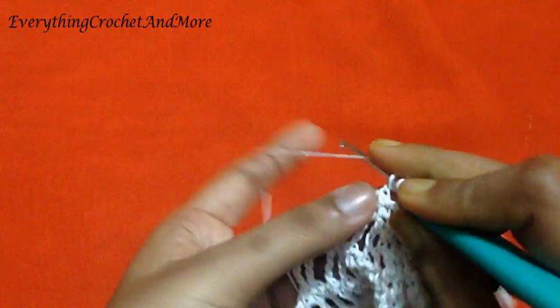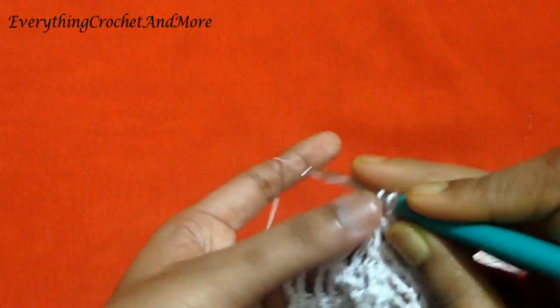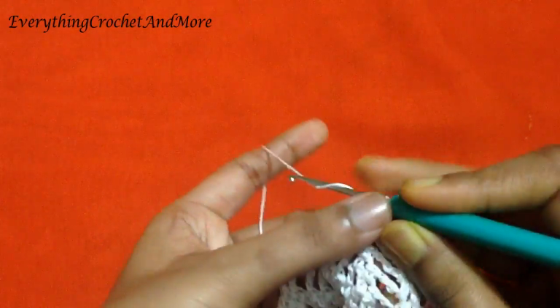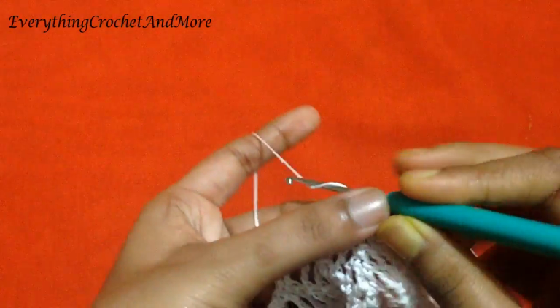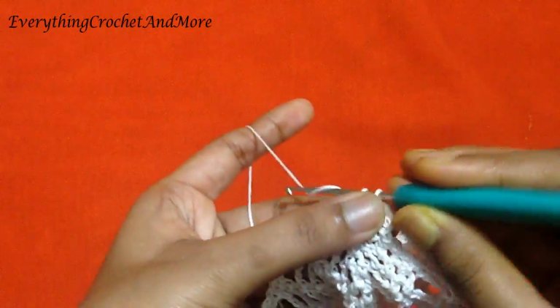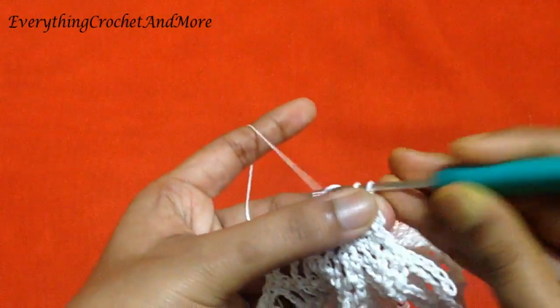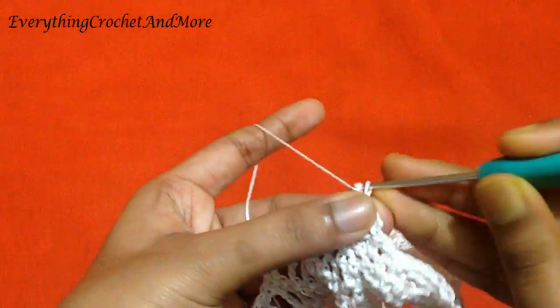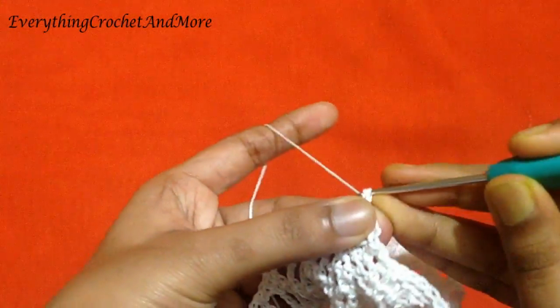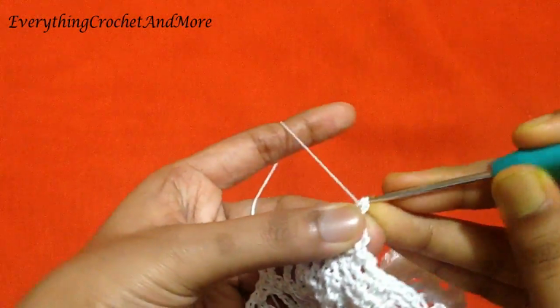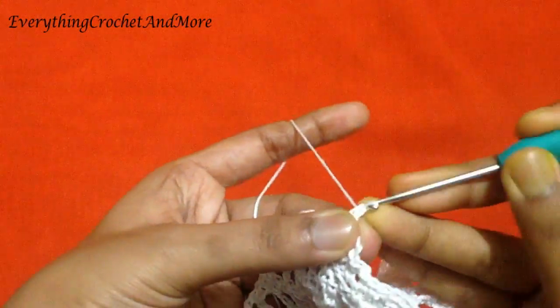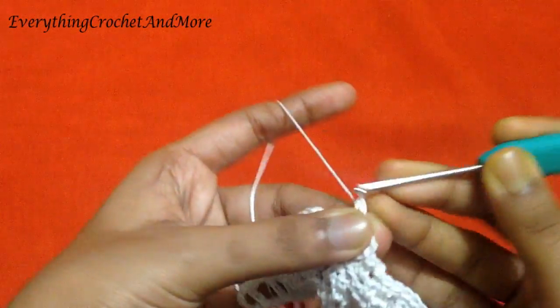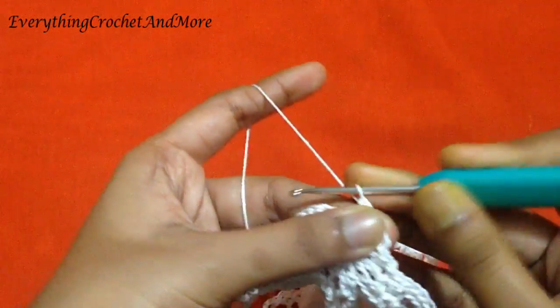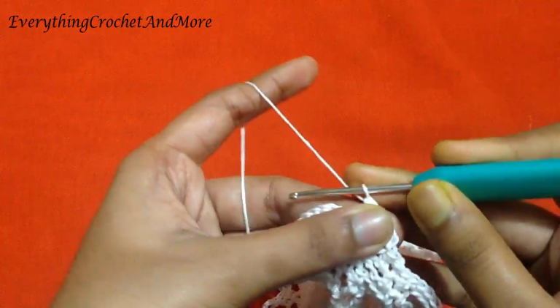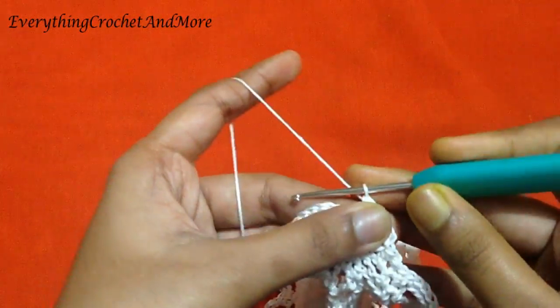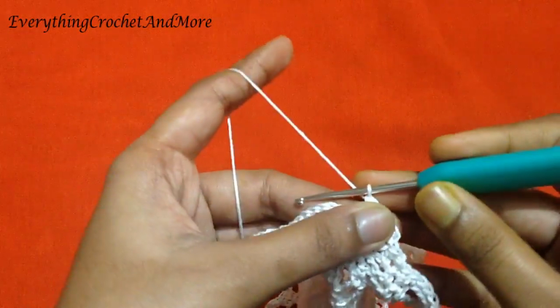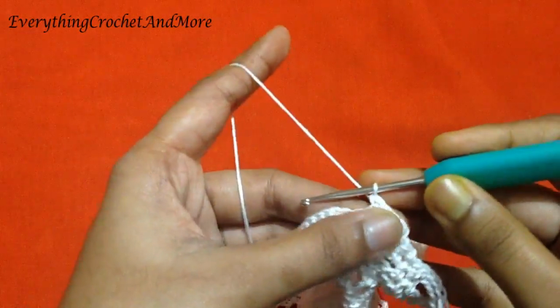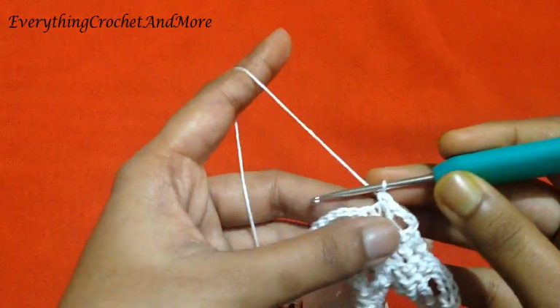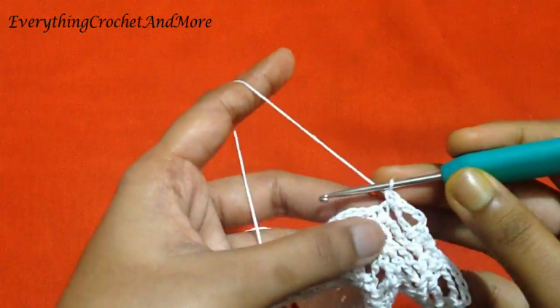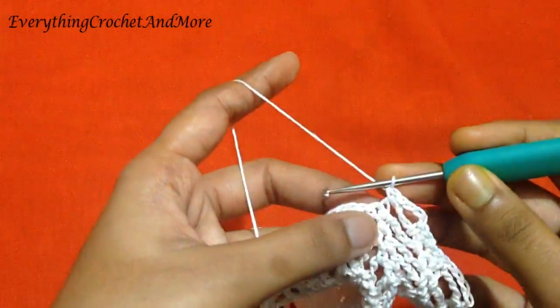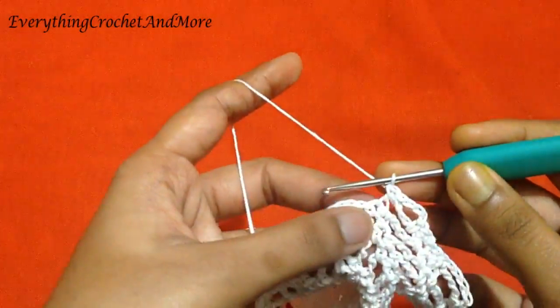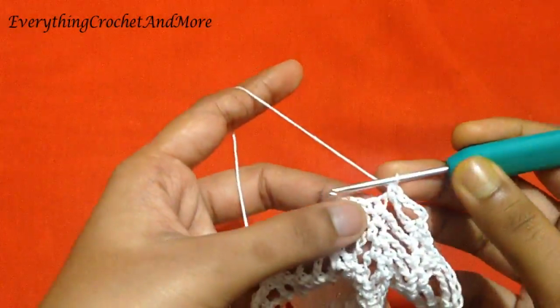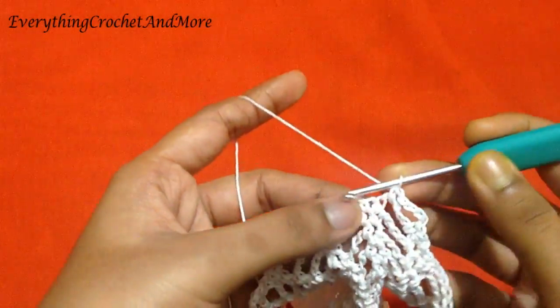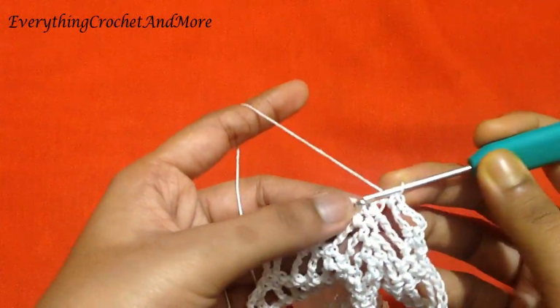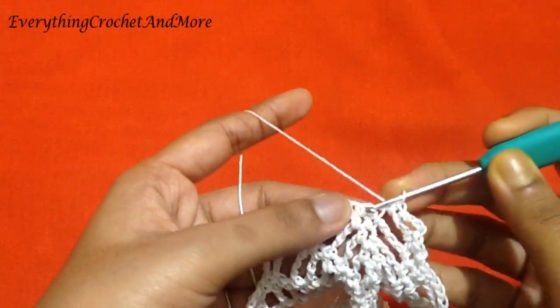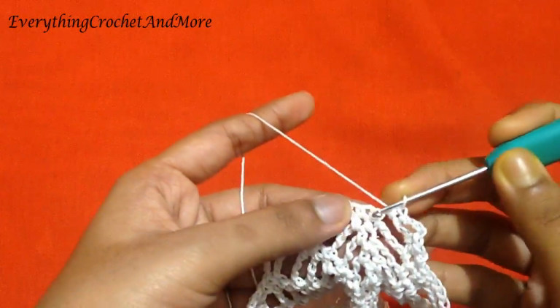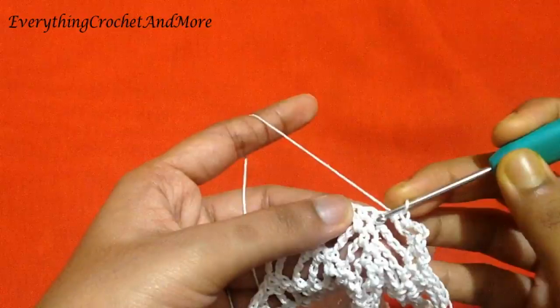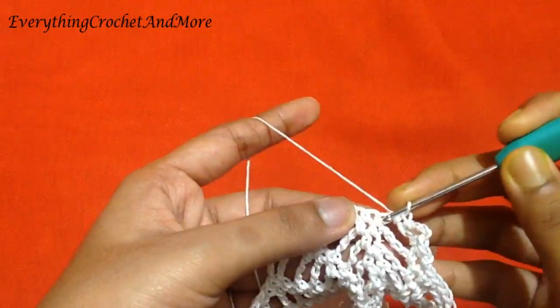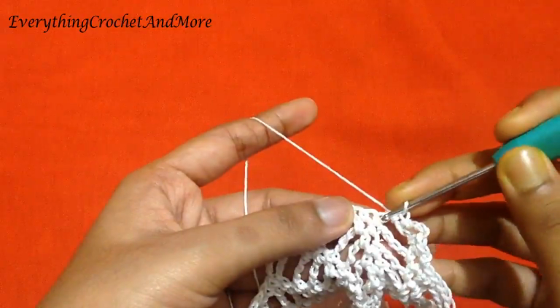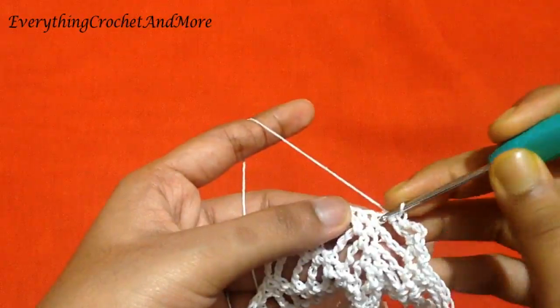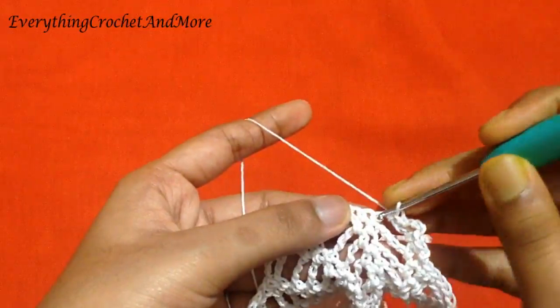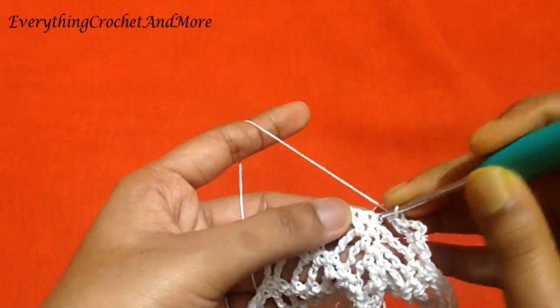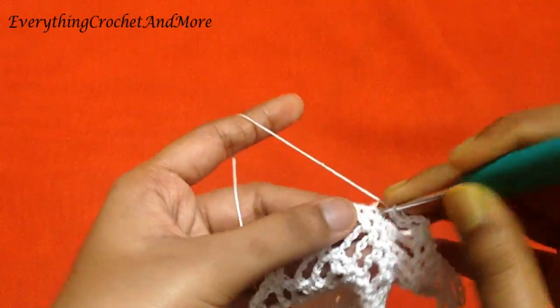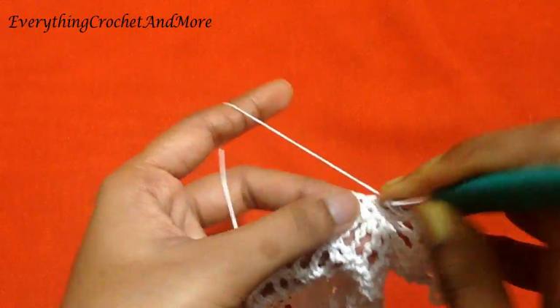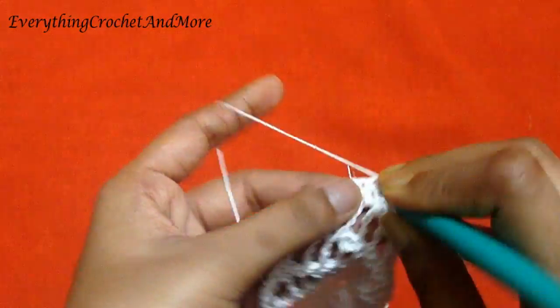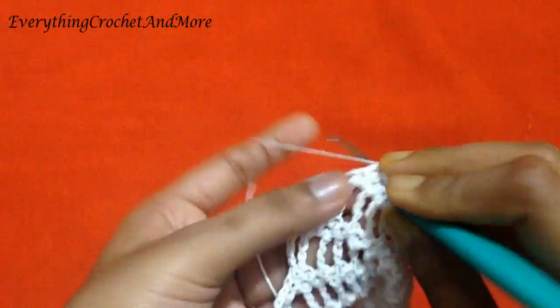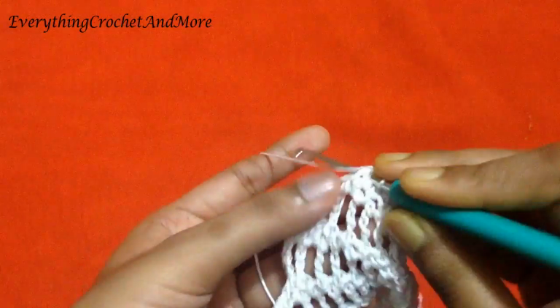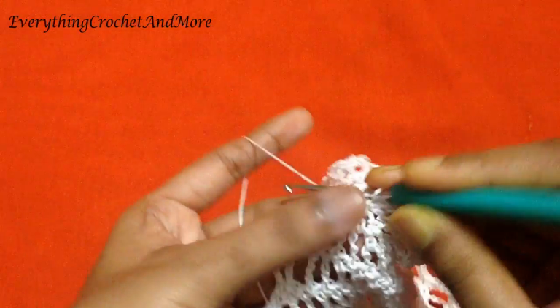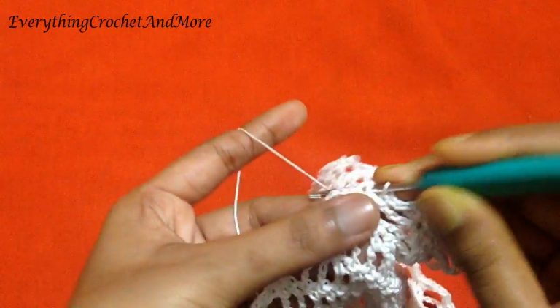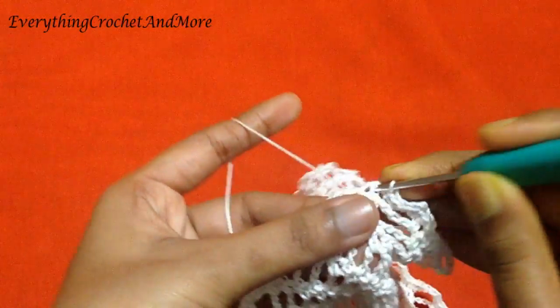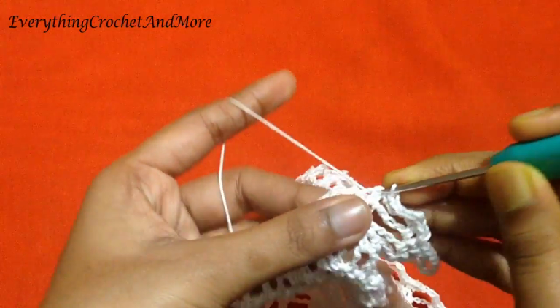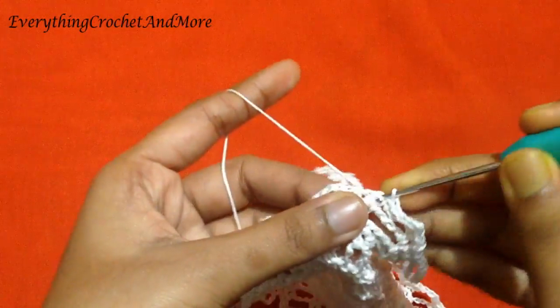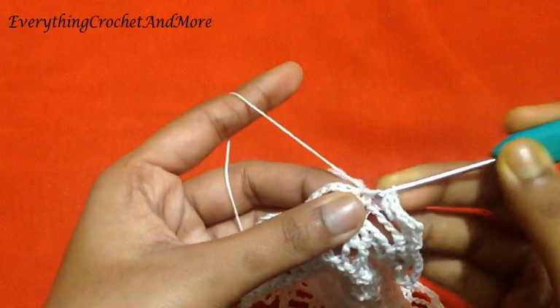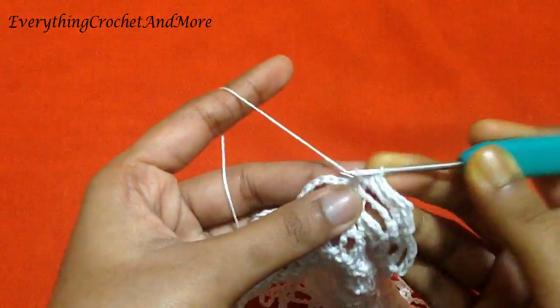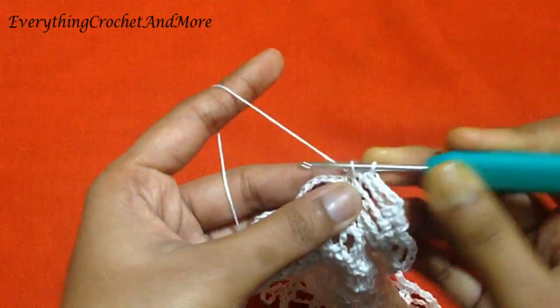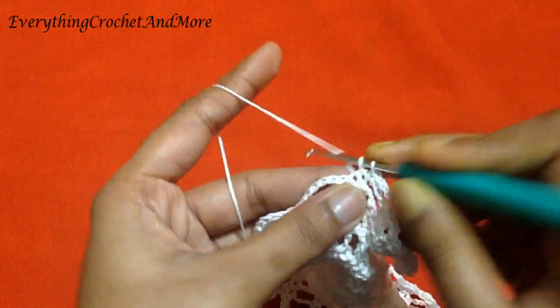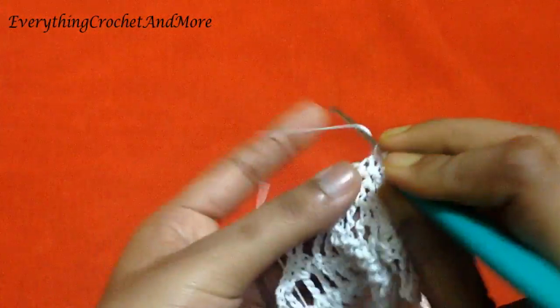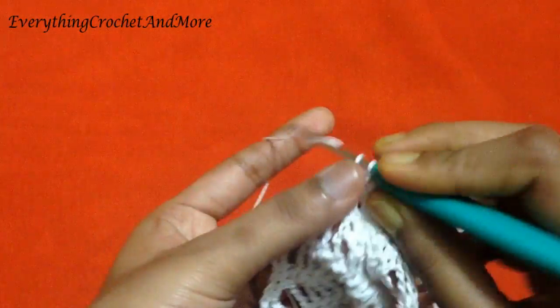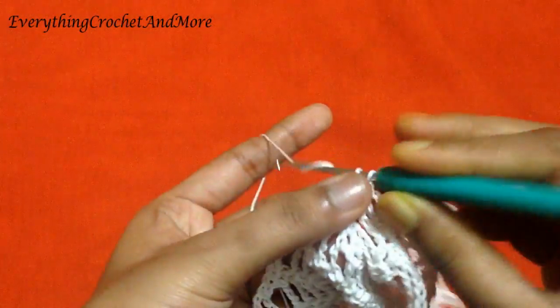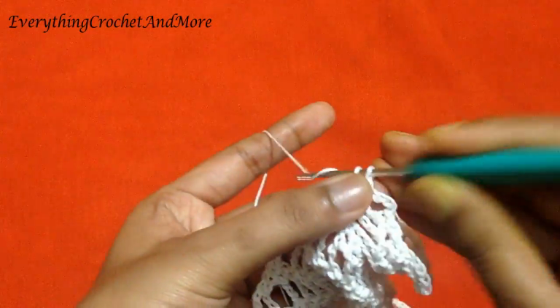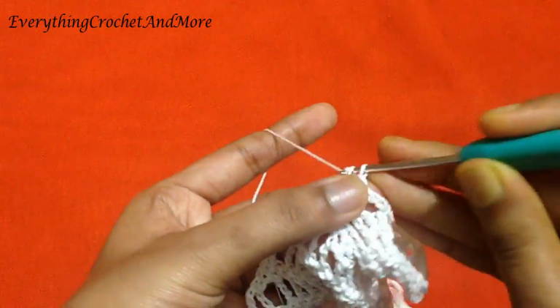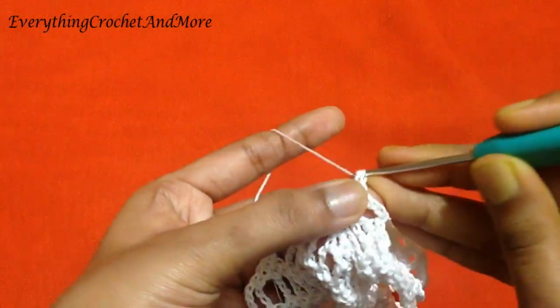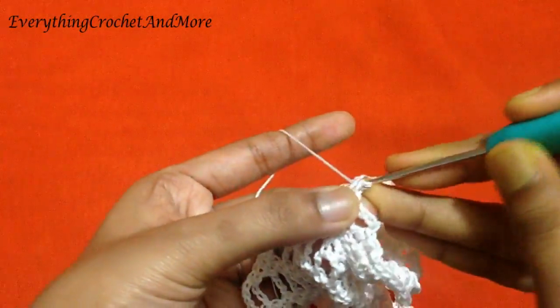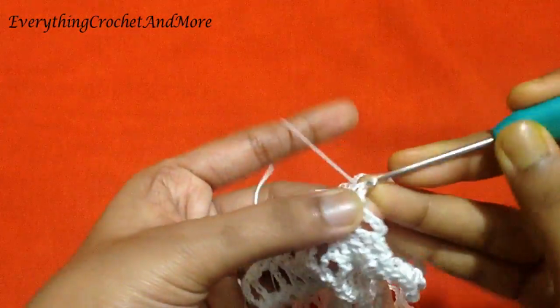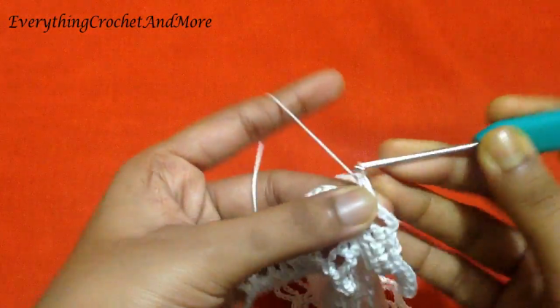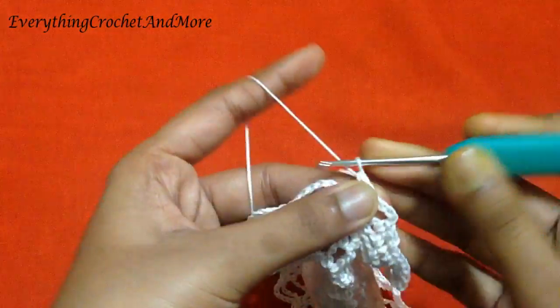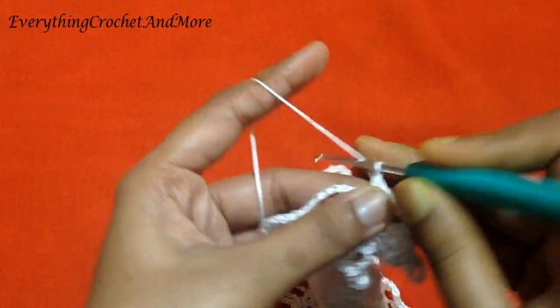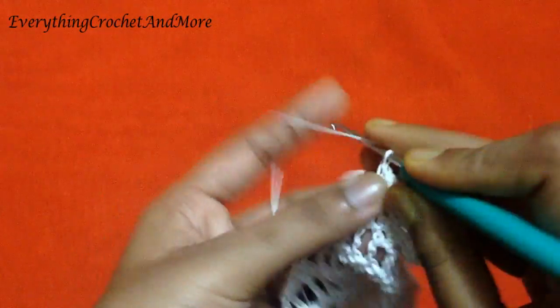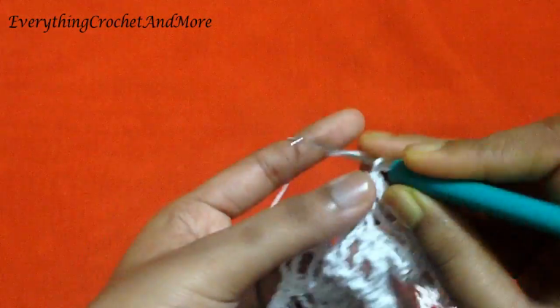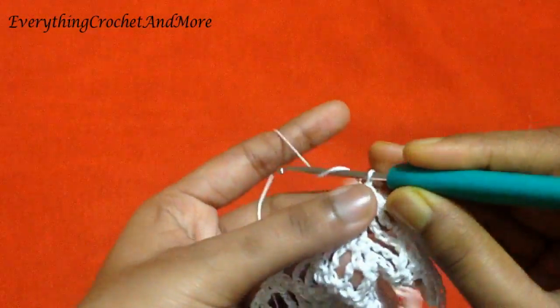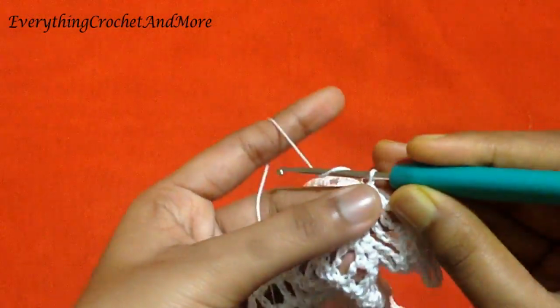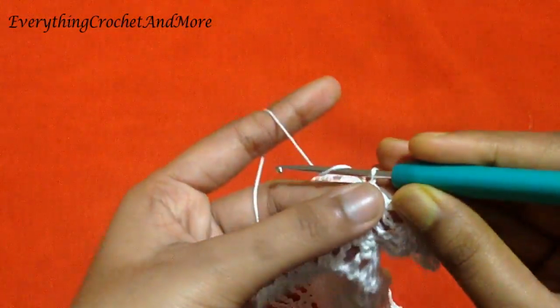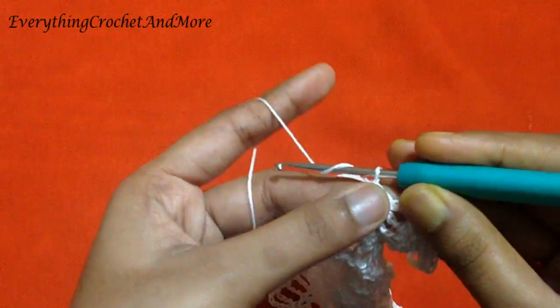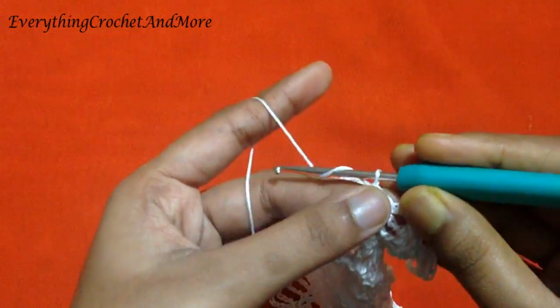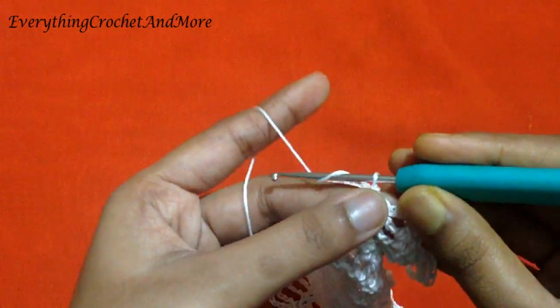One single crochet done. Now single crochet on the next single crochet, then chain 1.